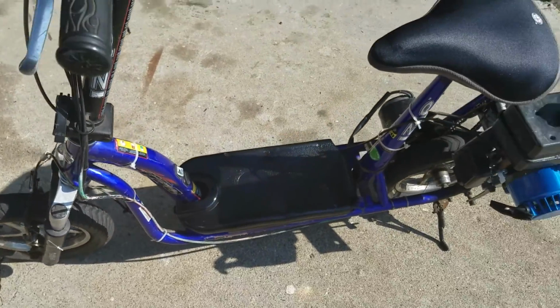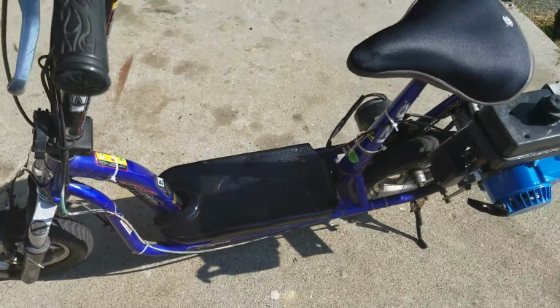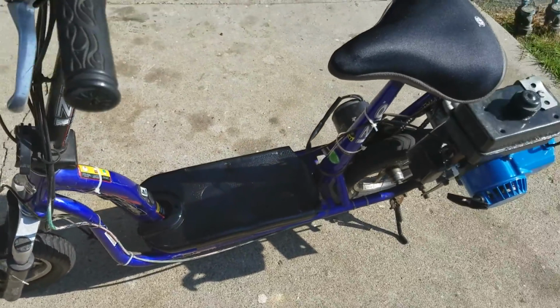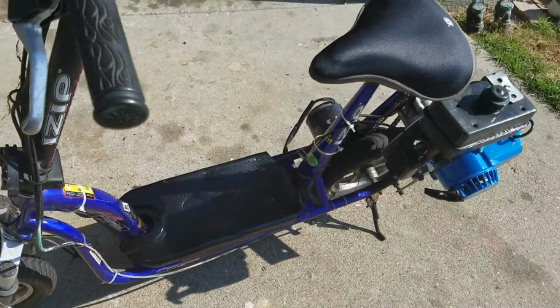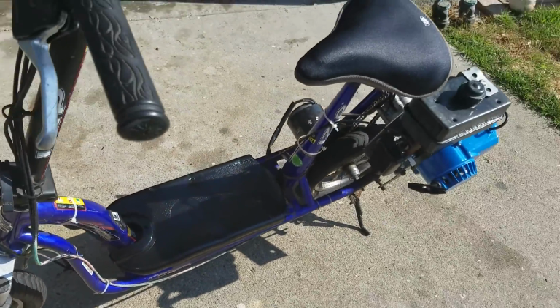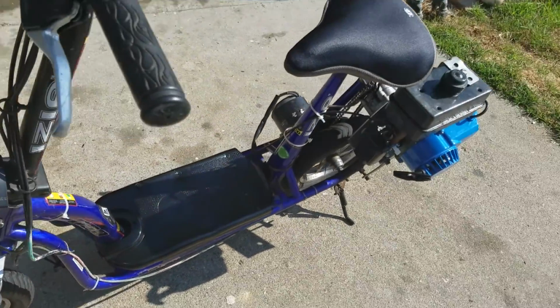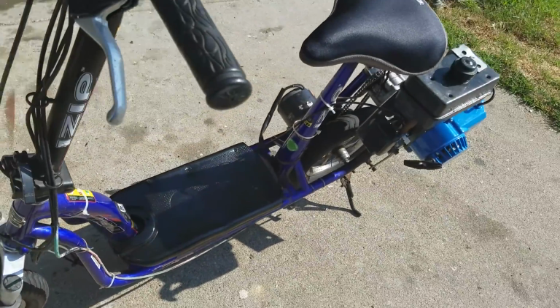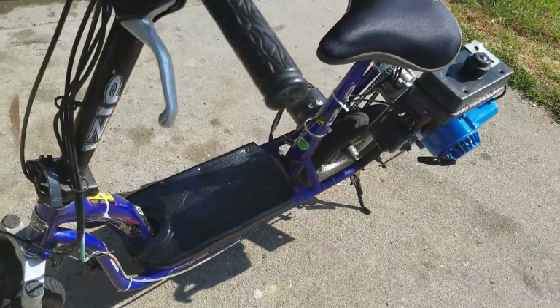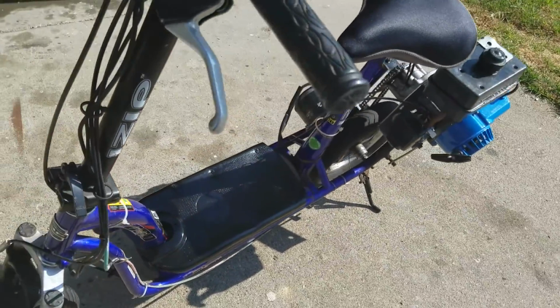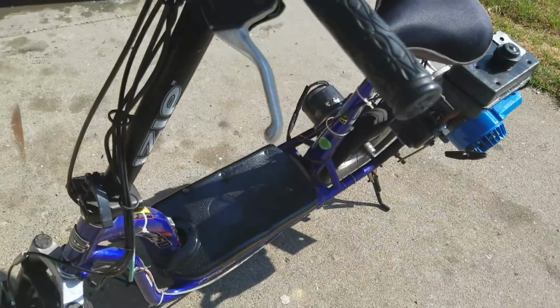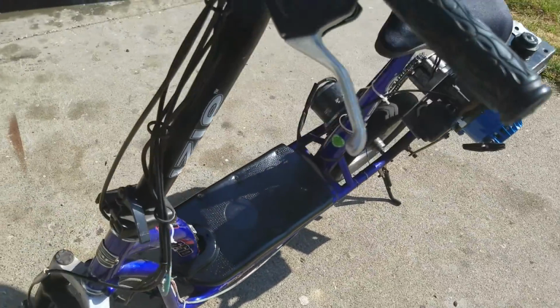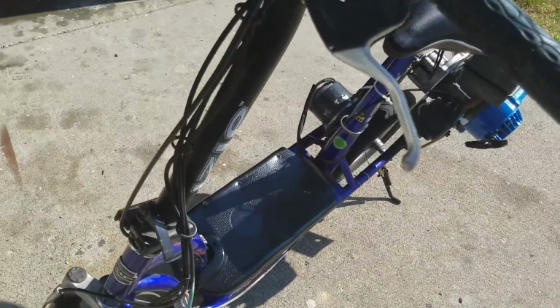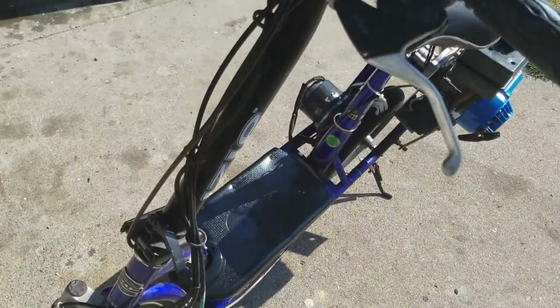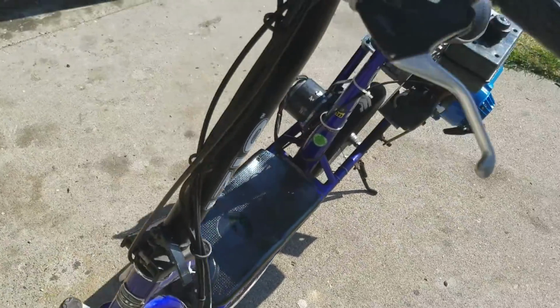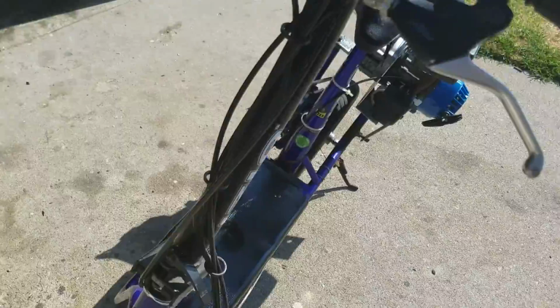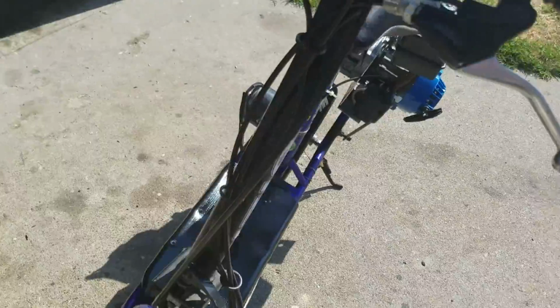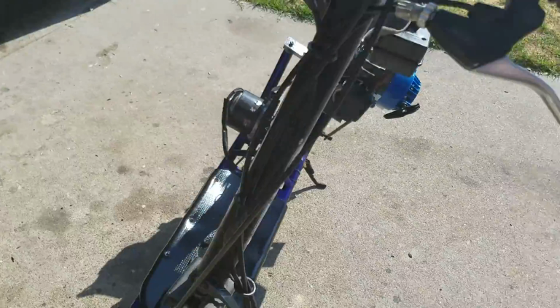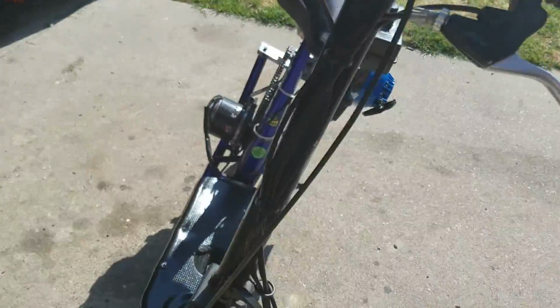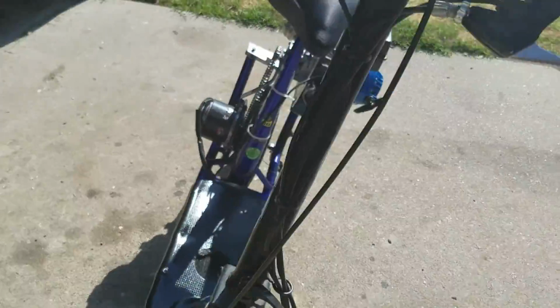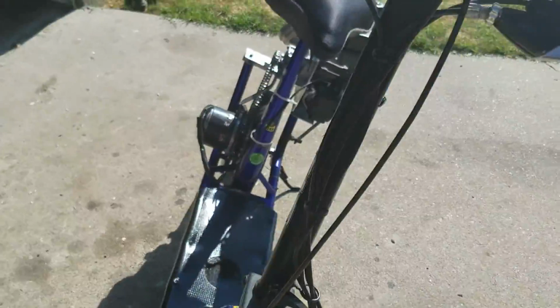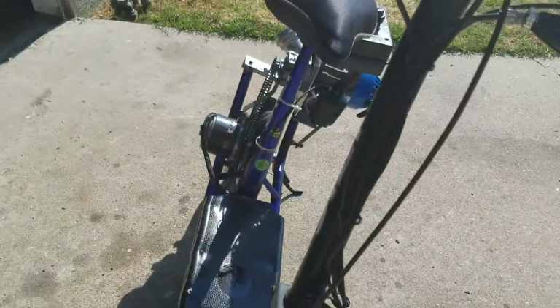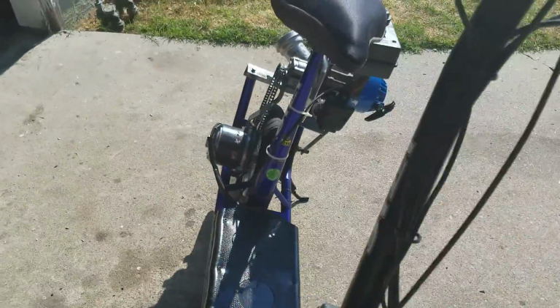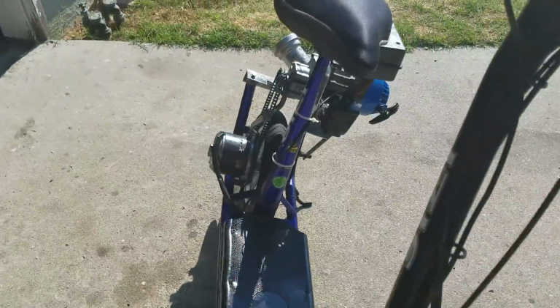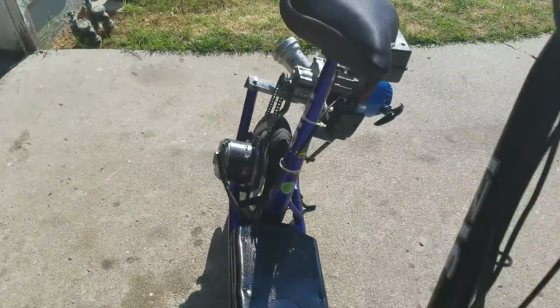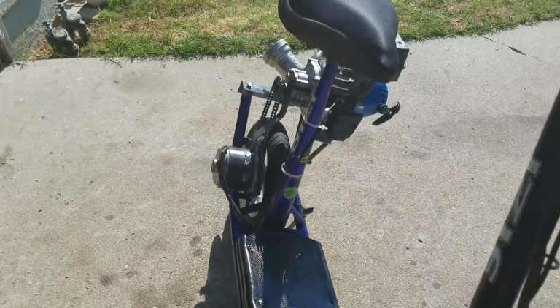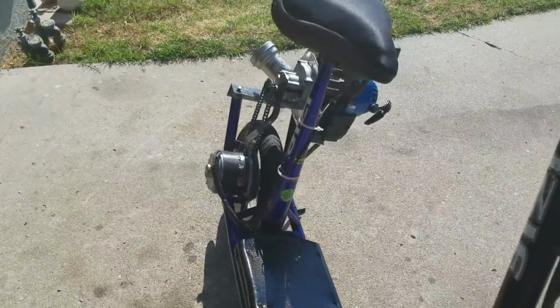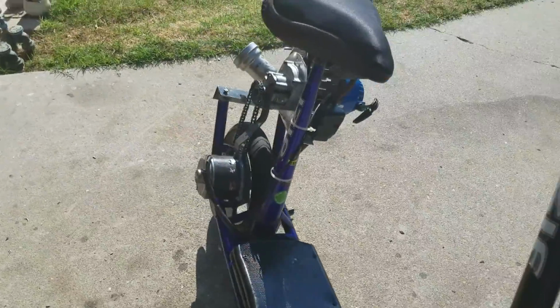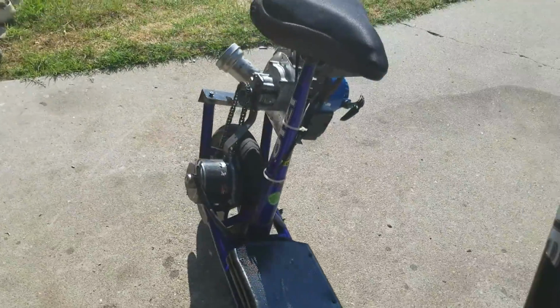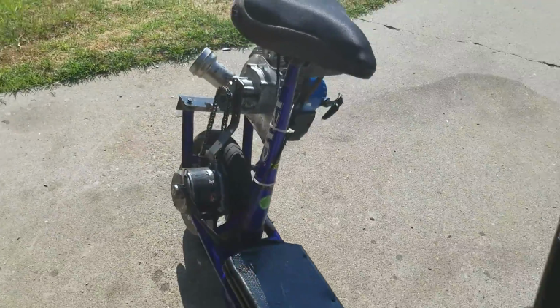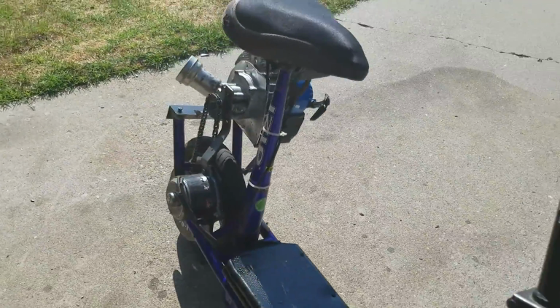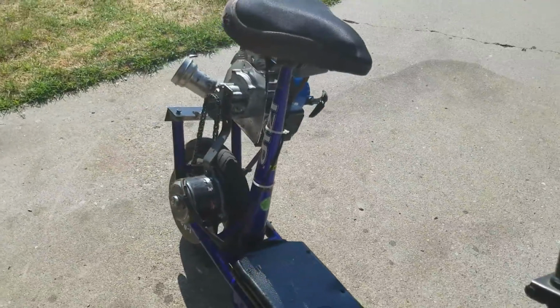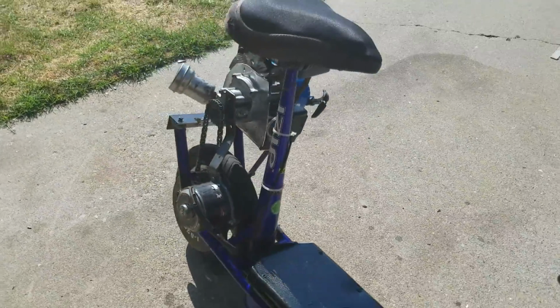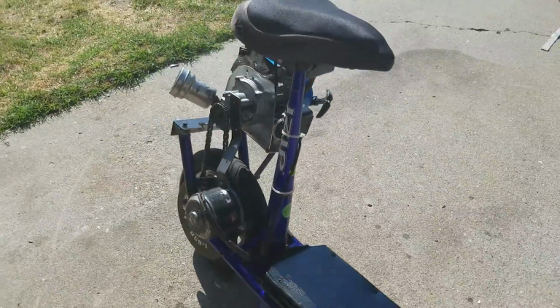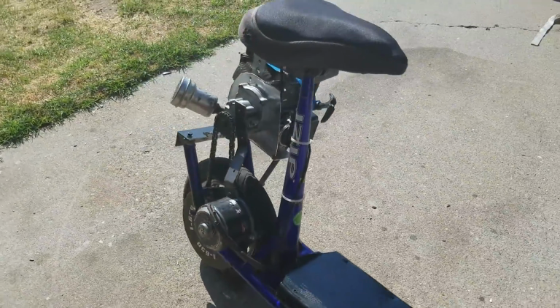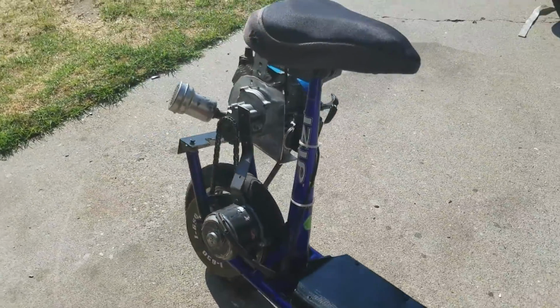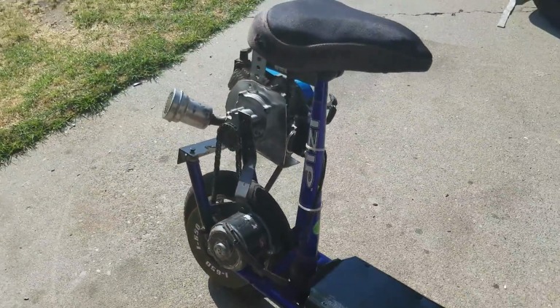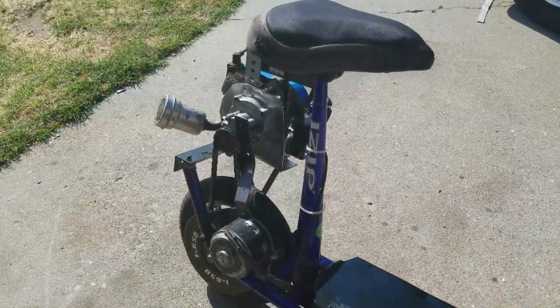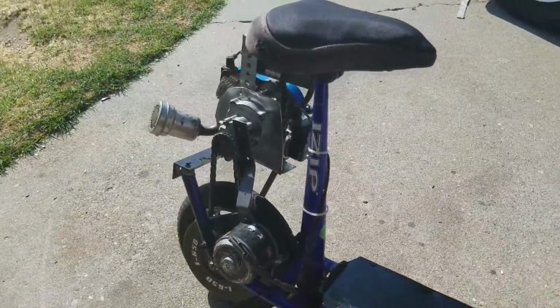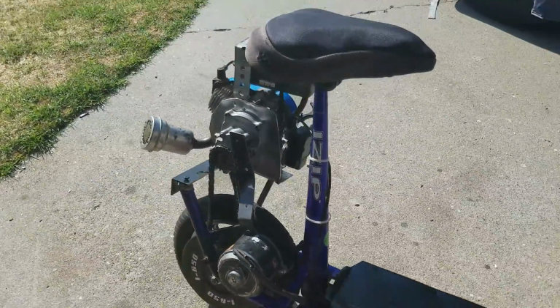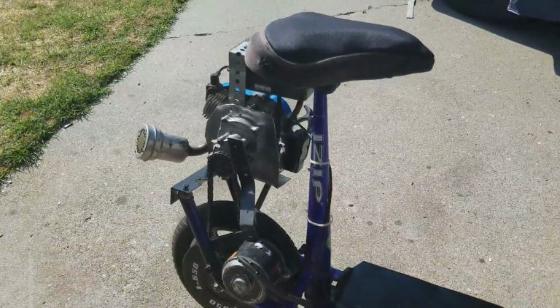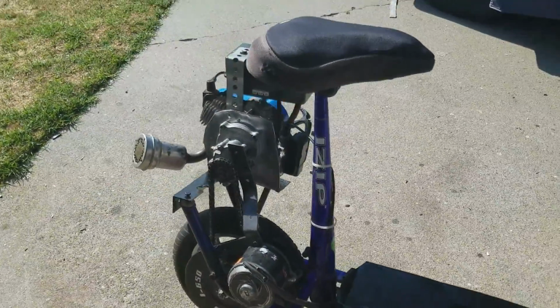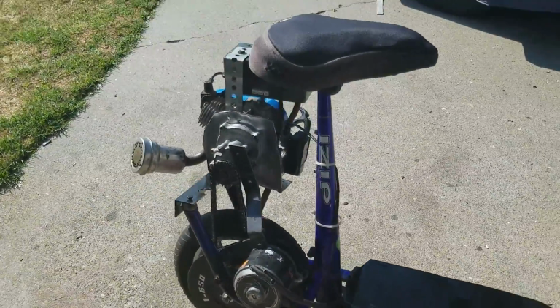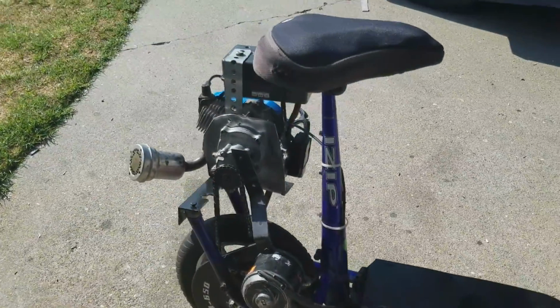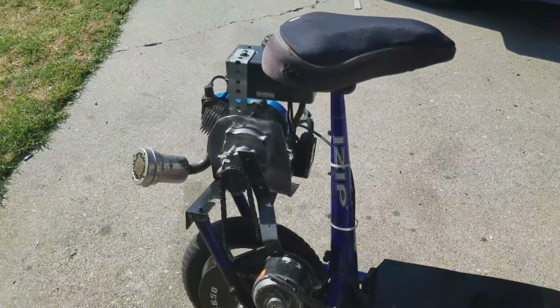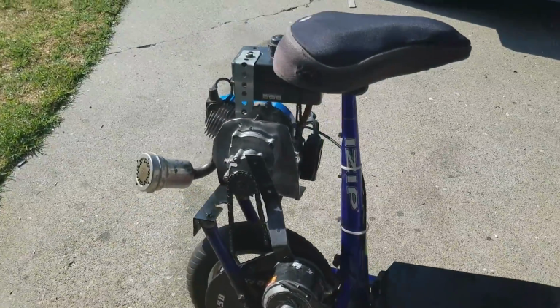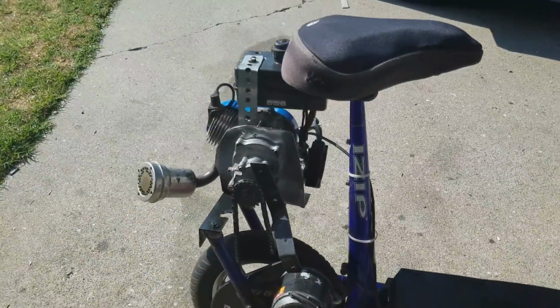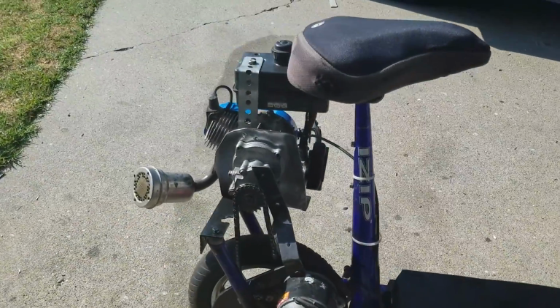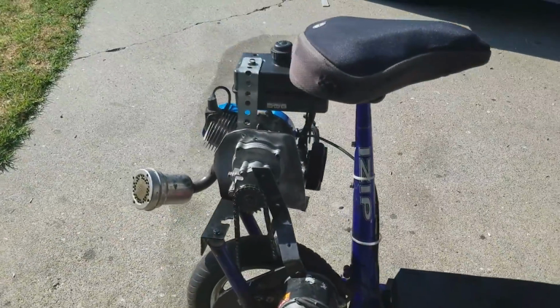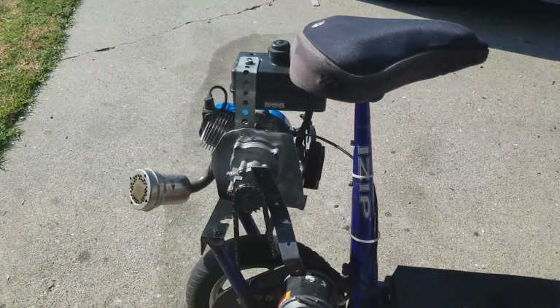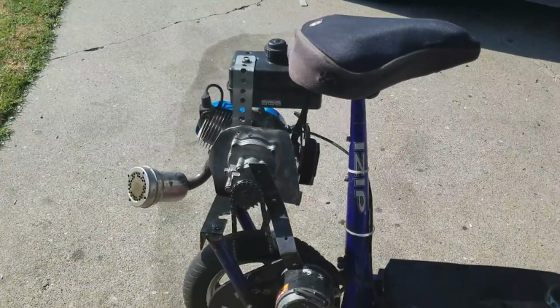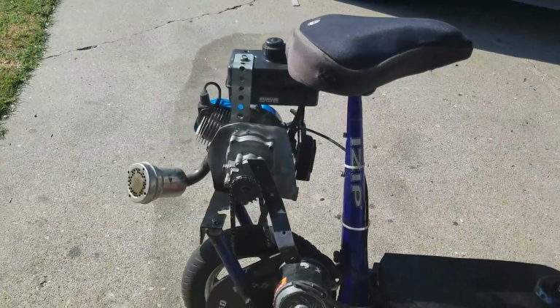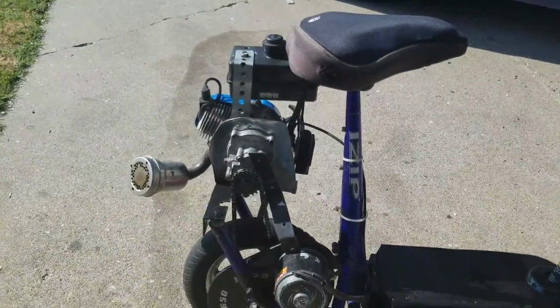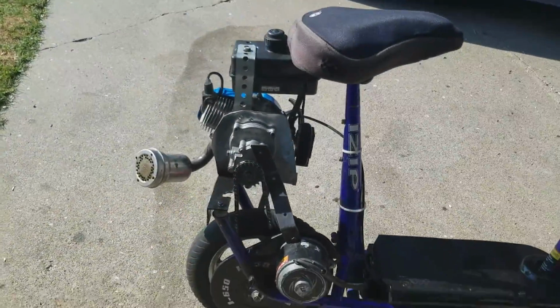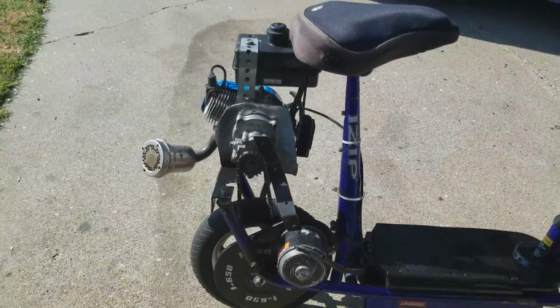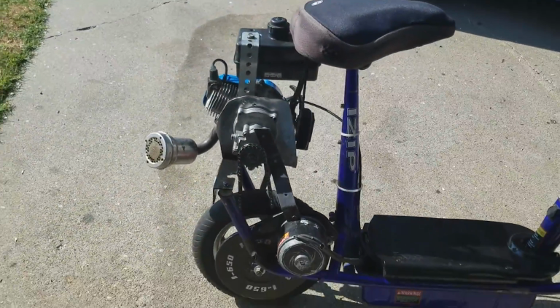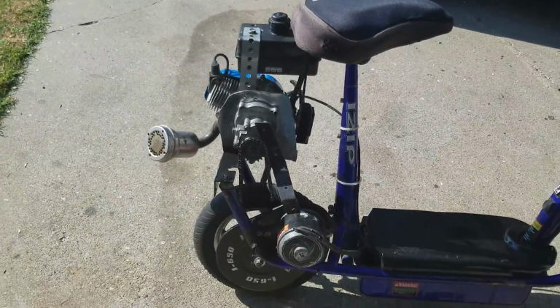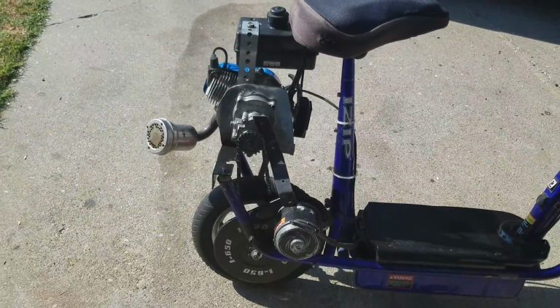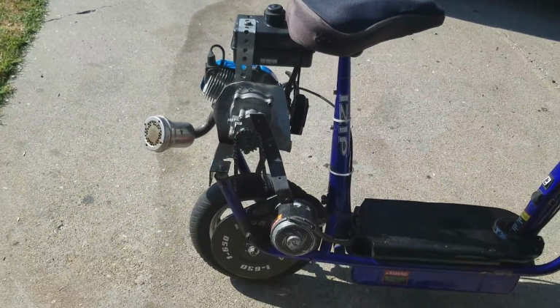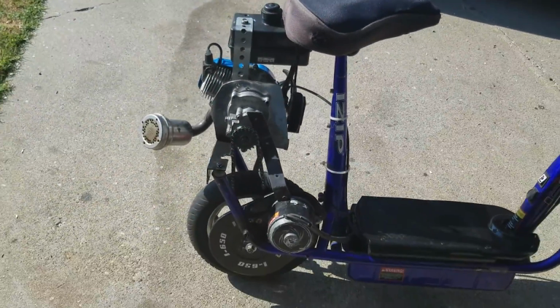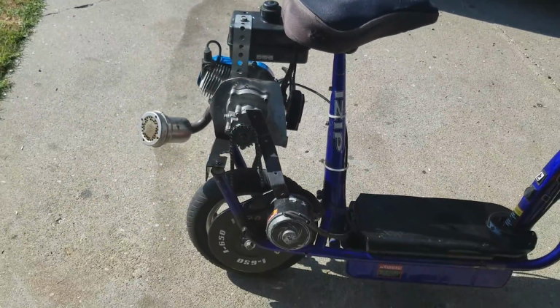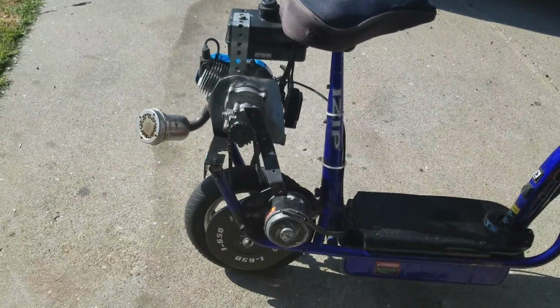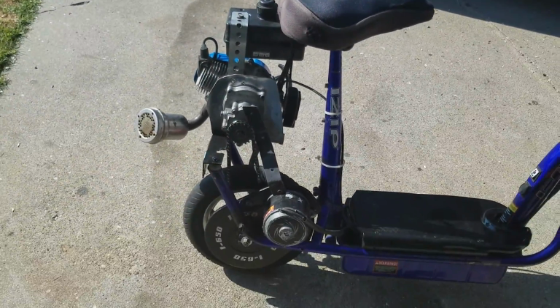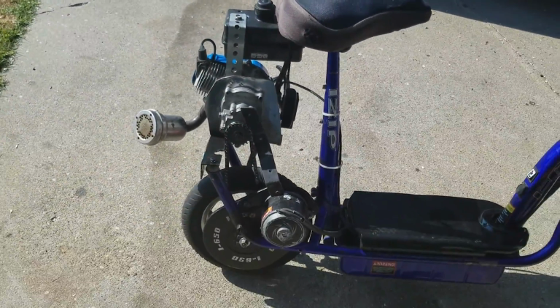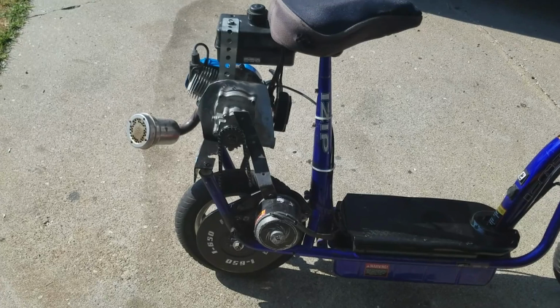Anyhow, there's my hybrid. Both motors run at the same time.